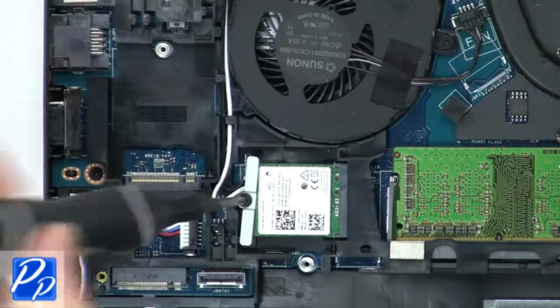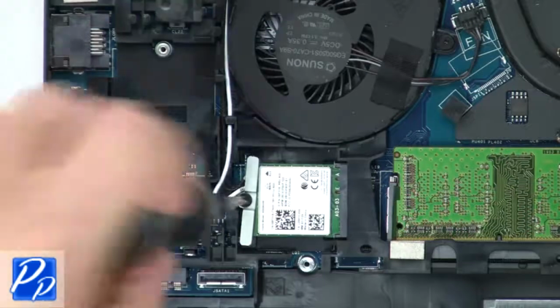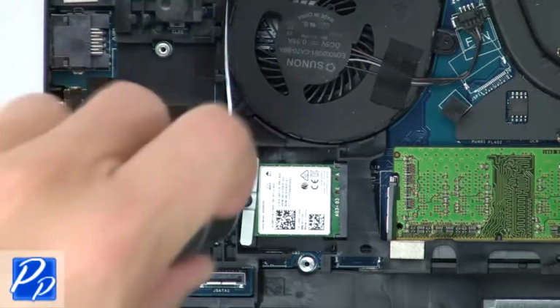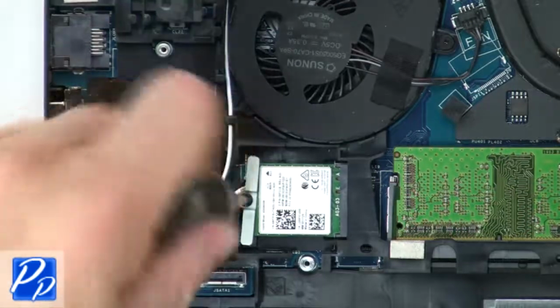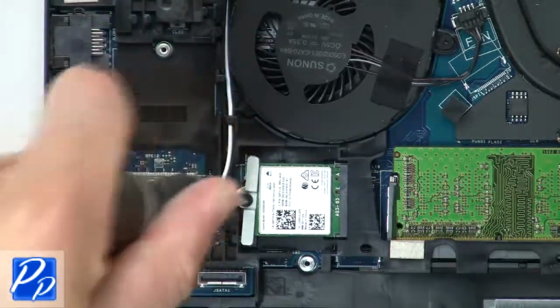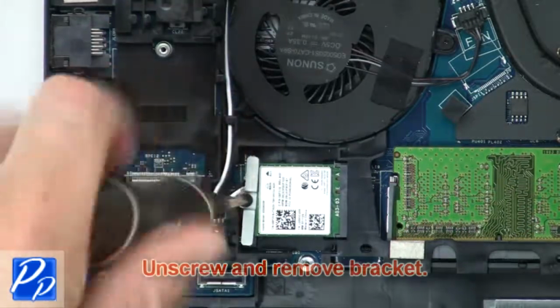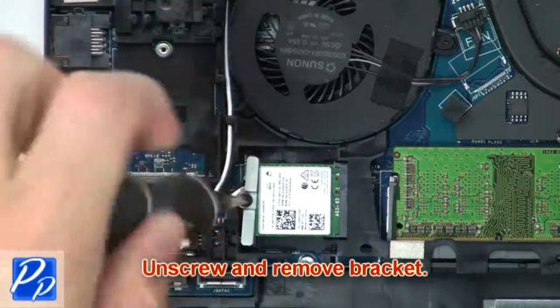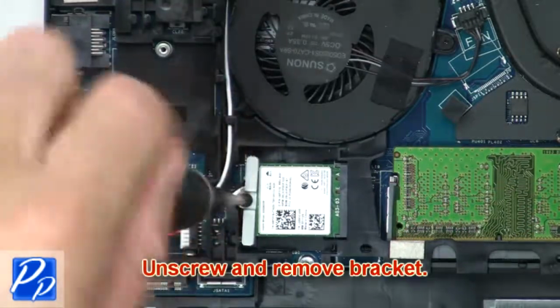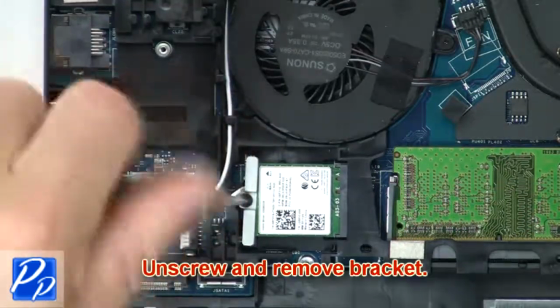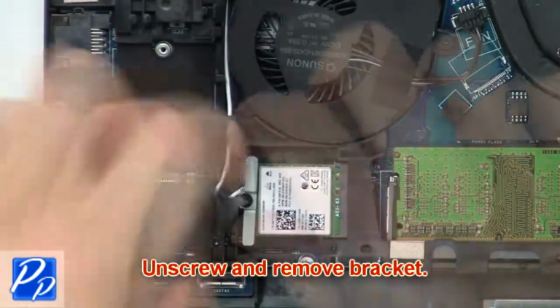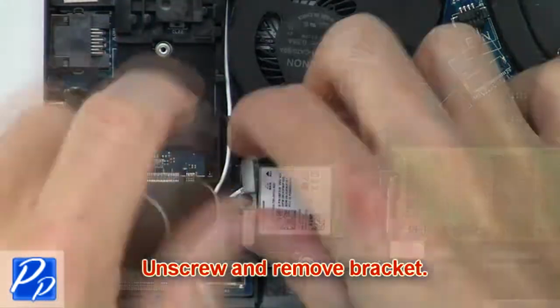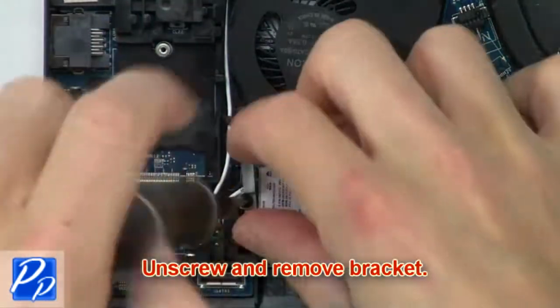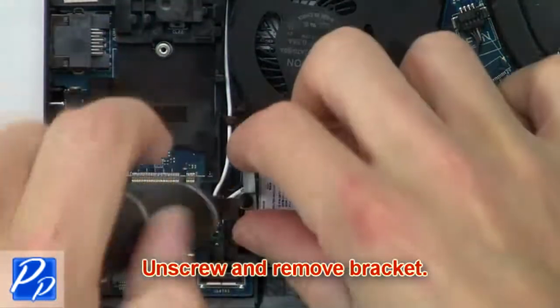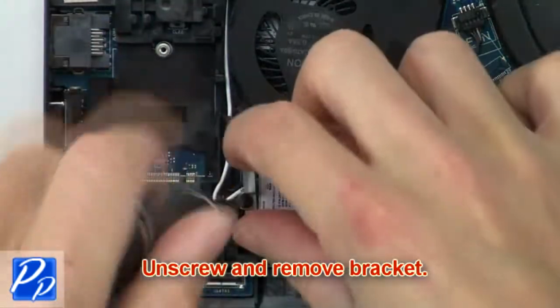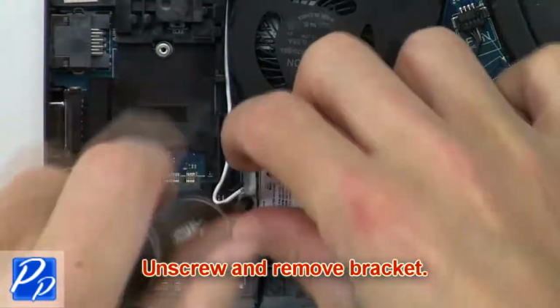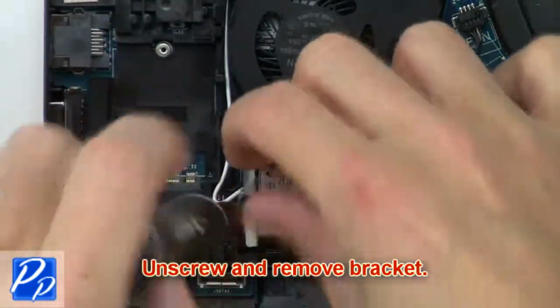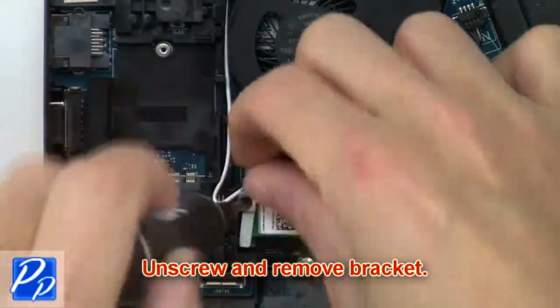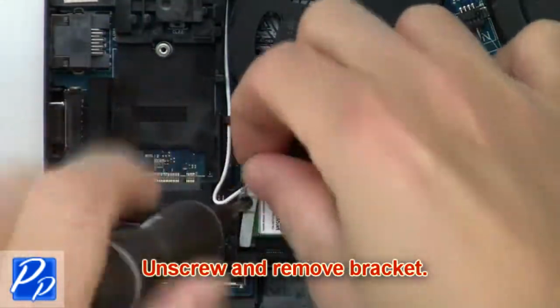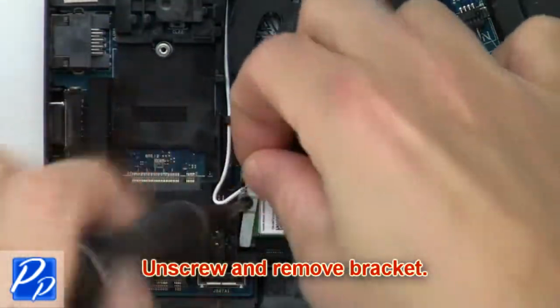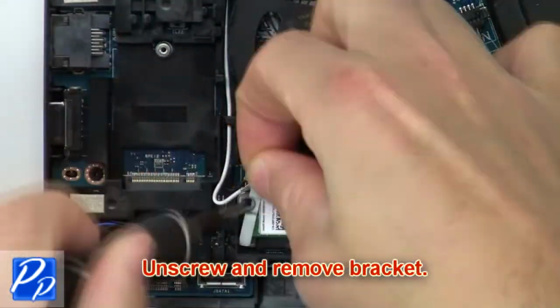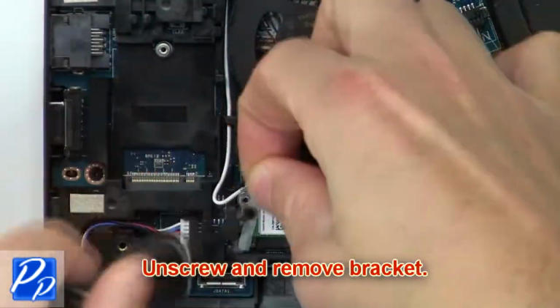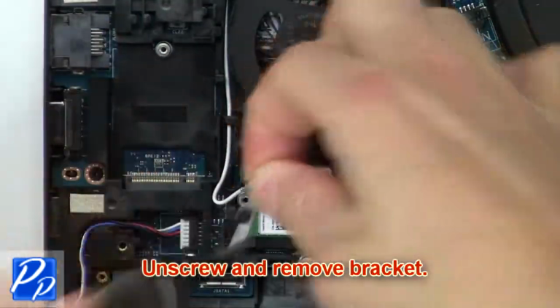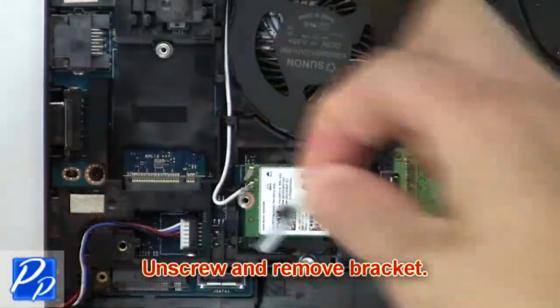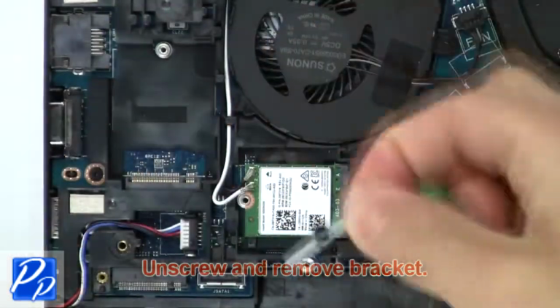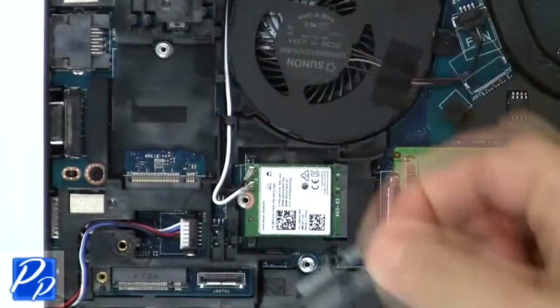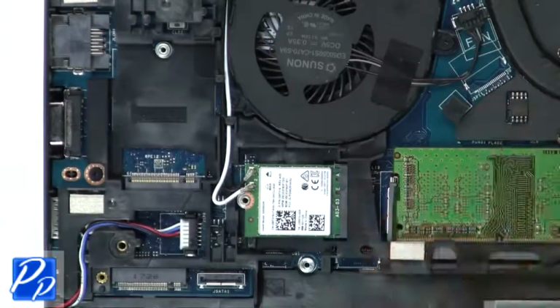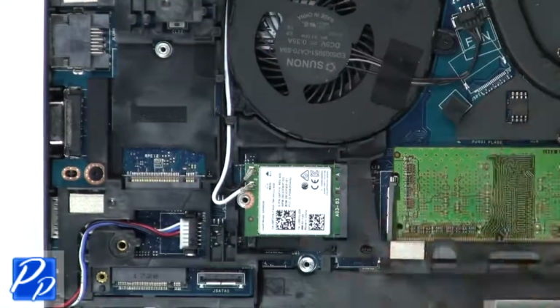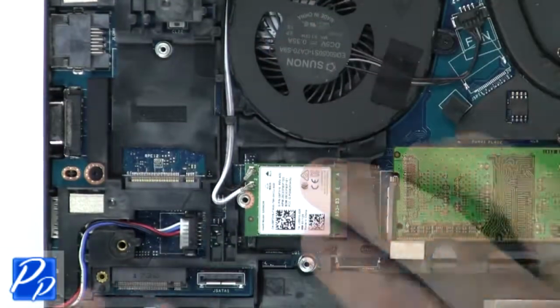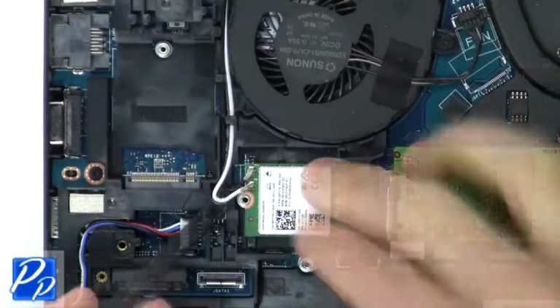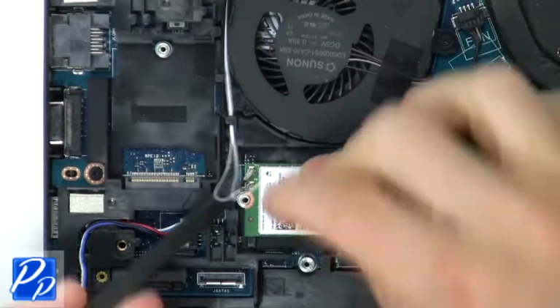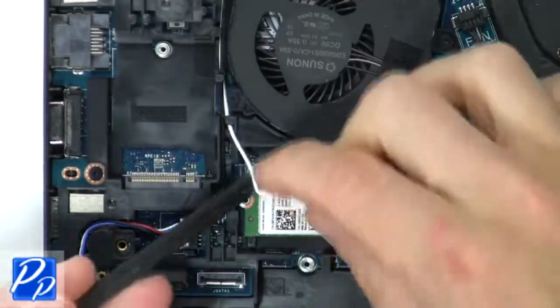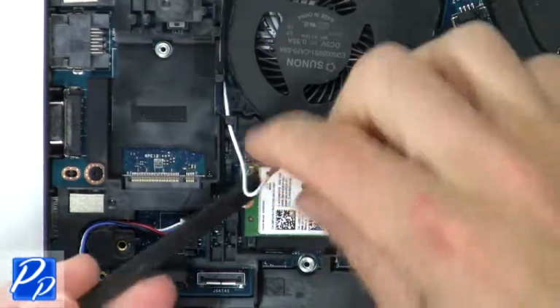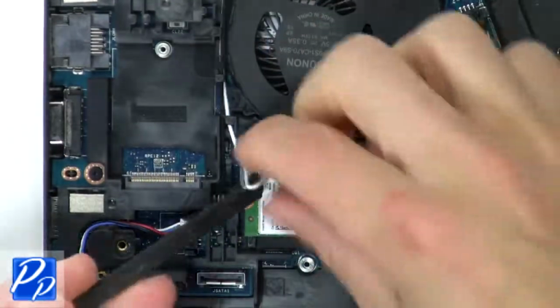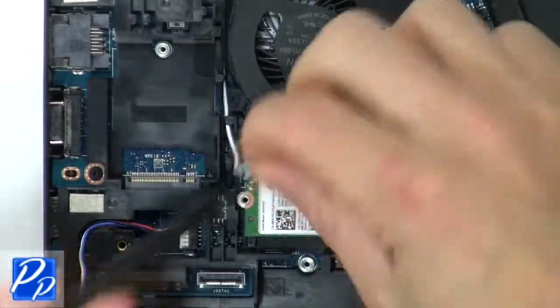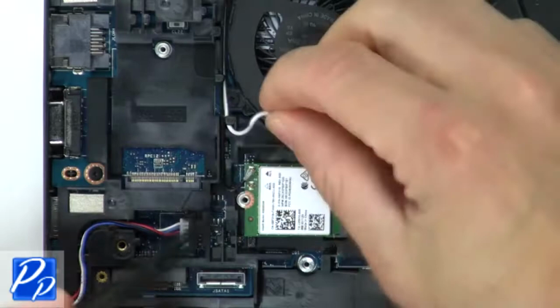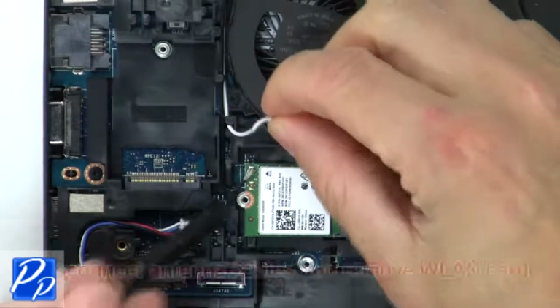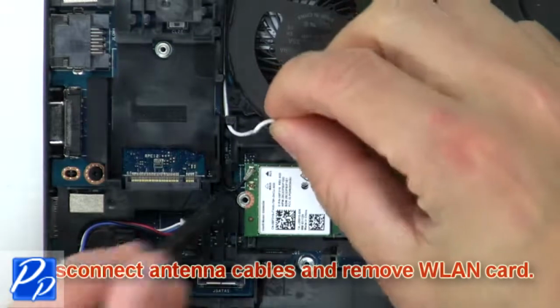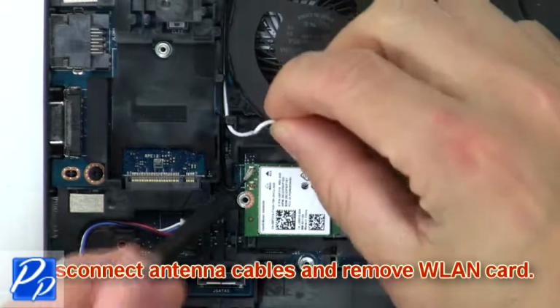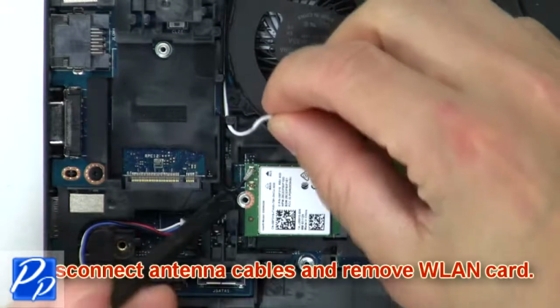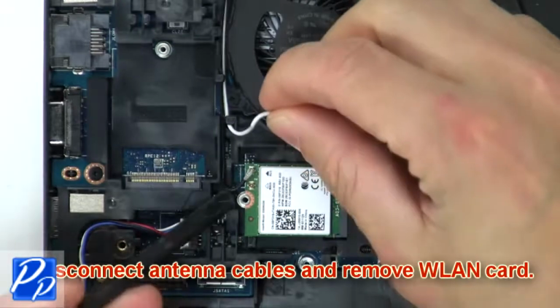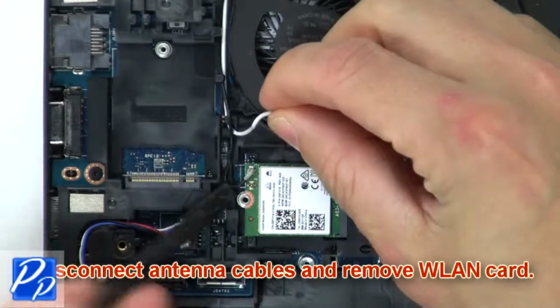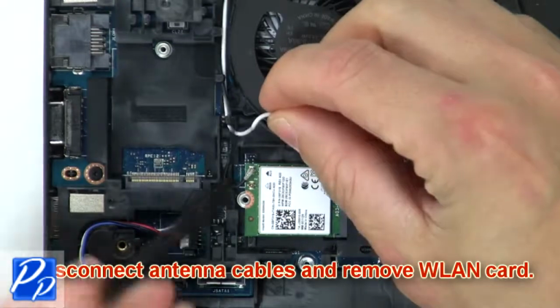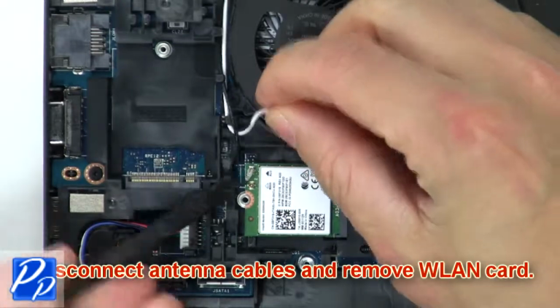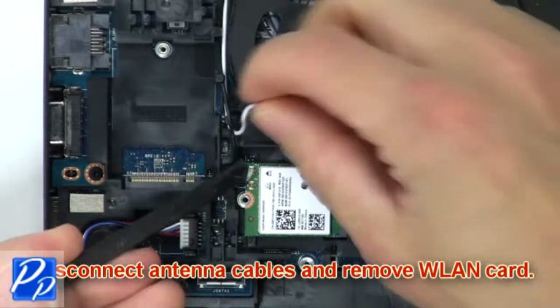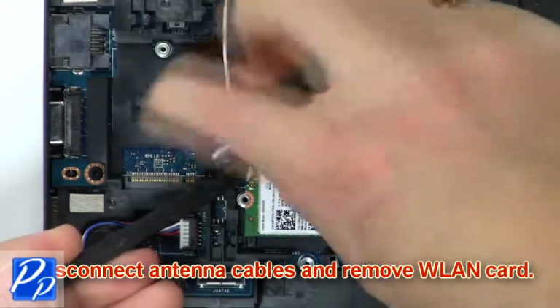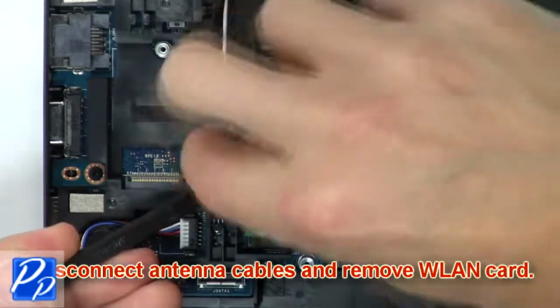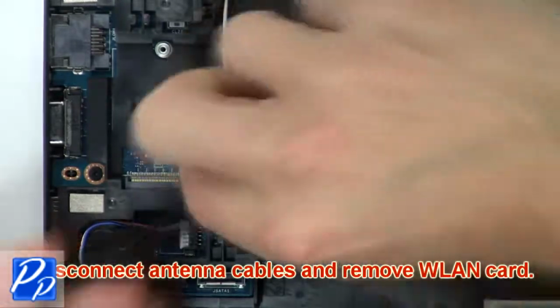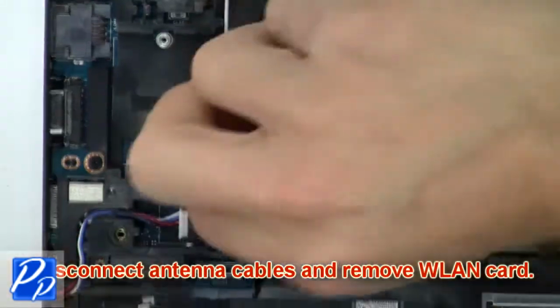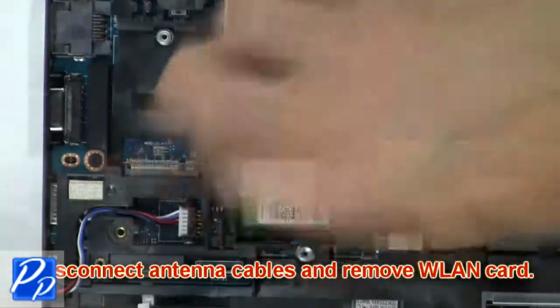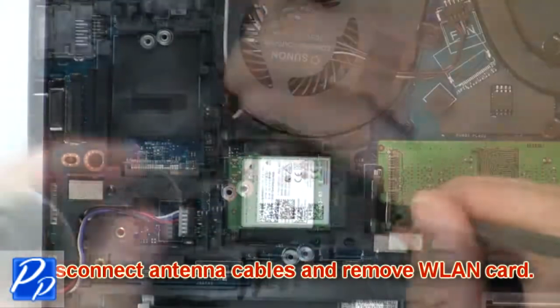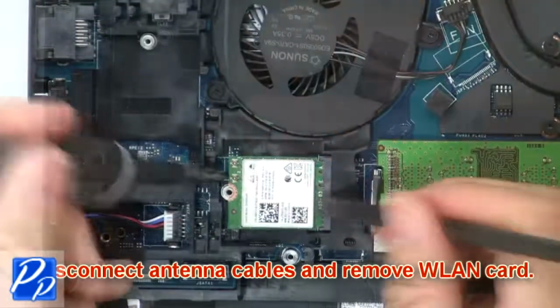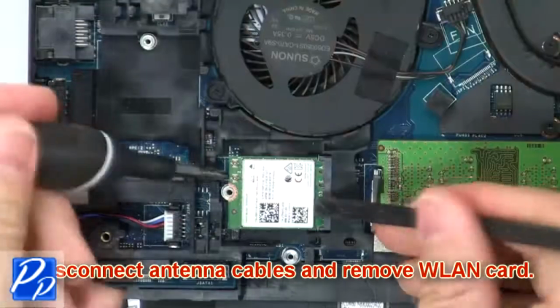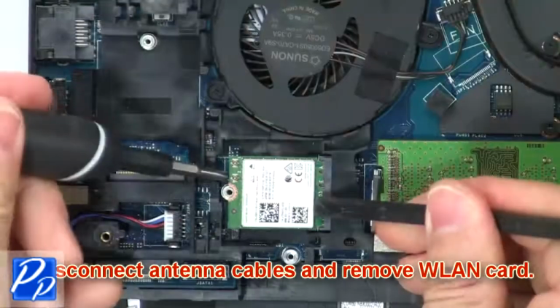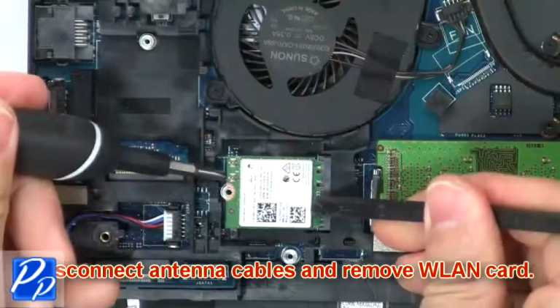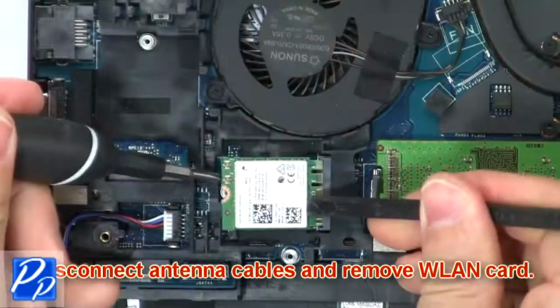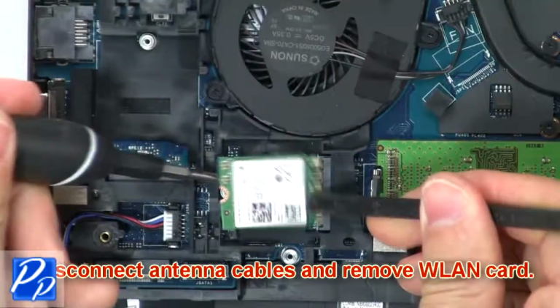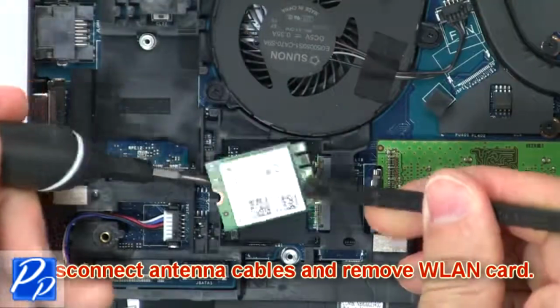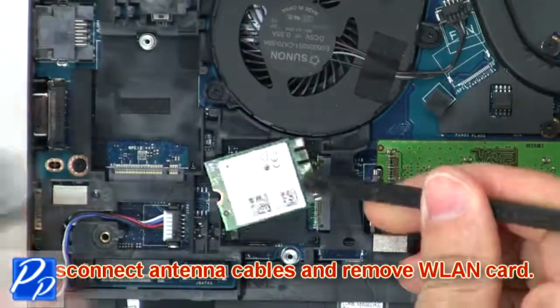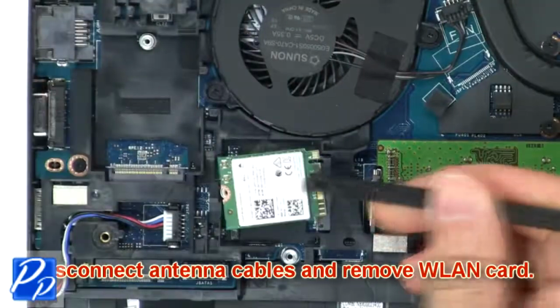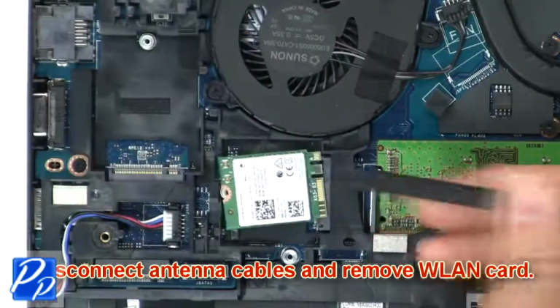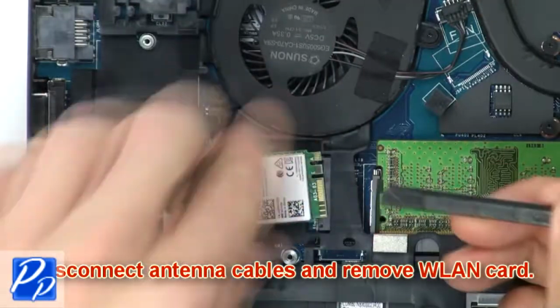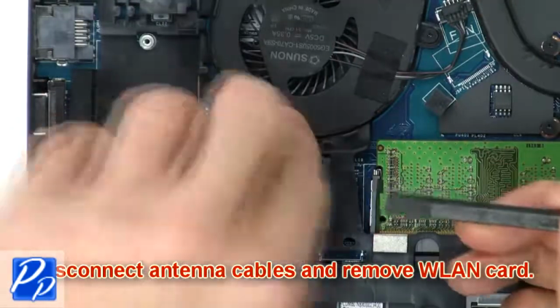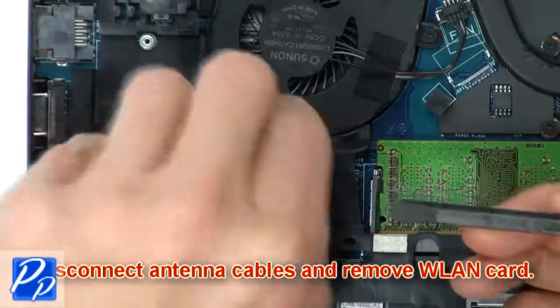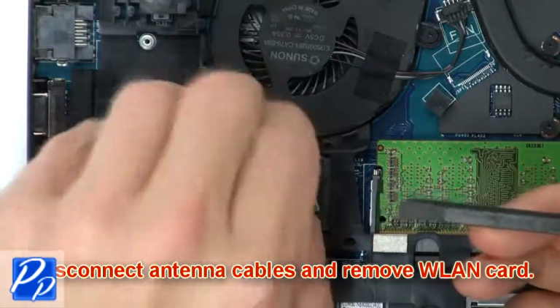Now unscrew and remove the bracket. Then disconnect the antenna cables and remove the wireless card.